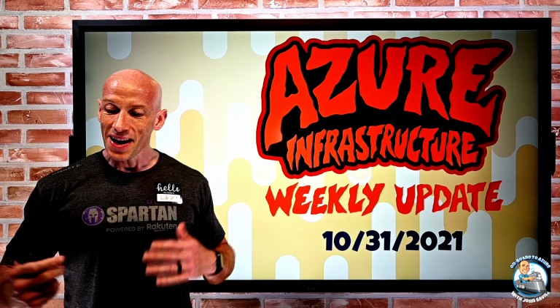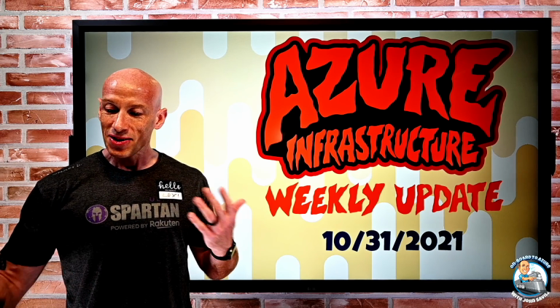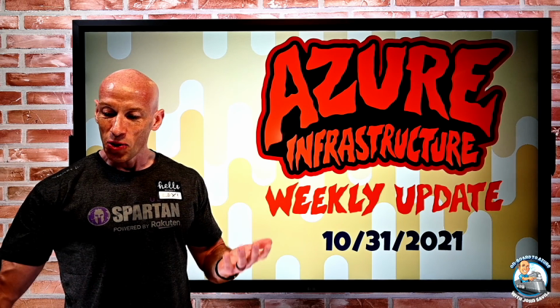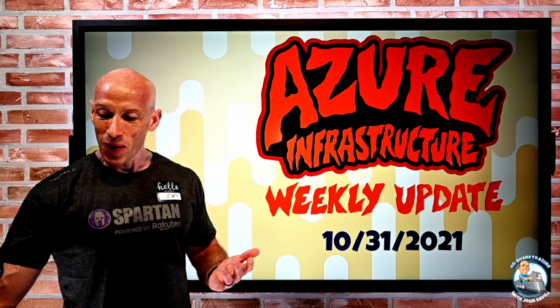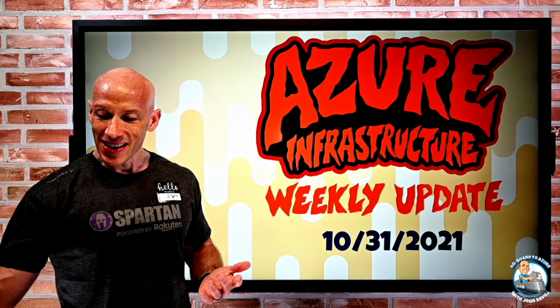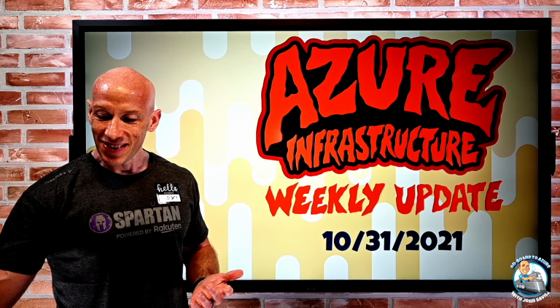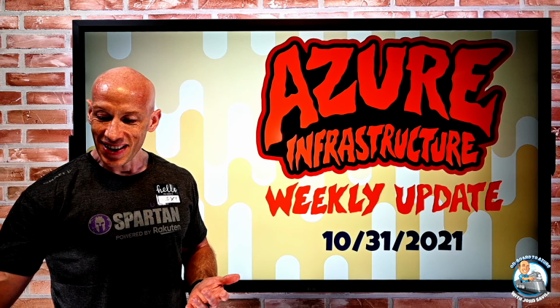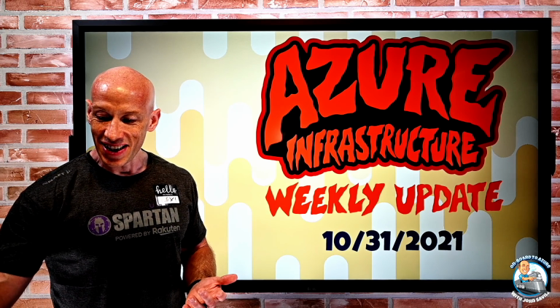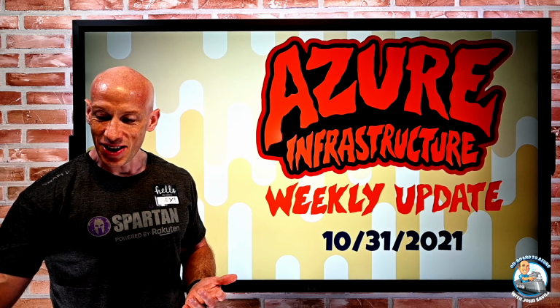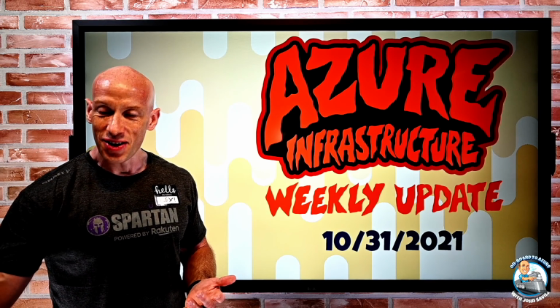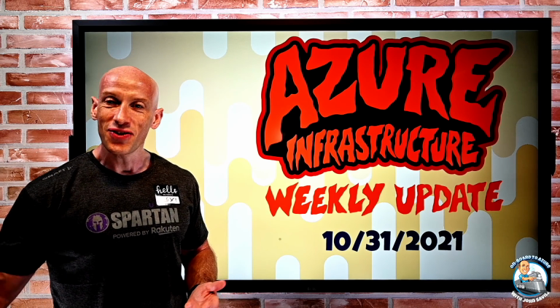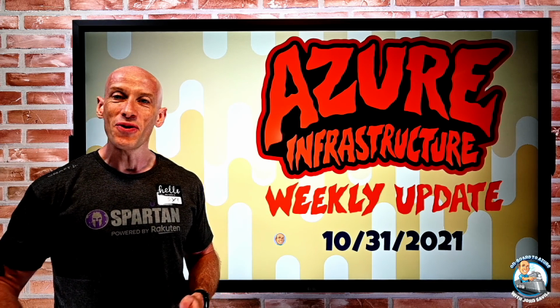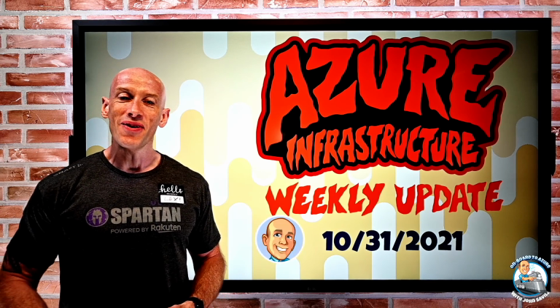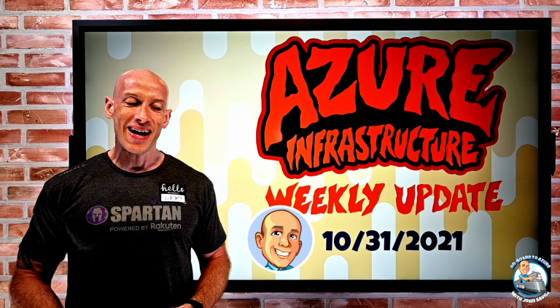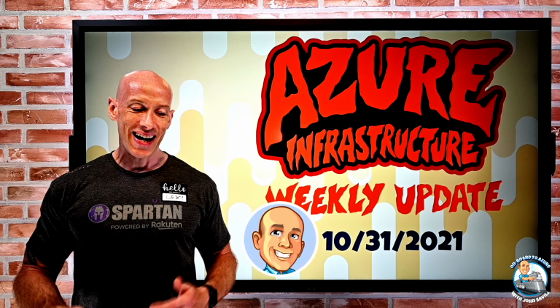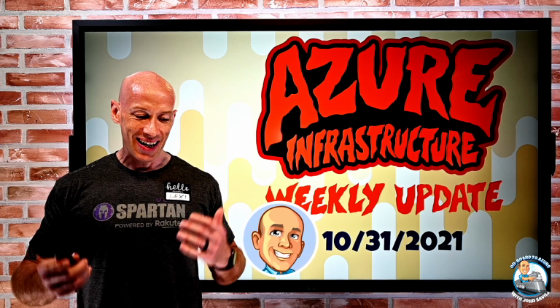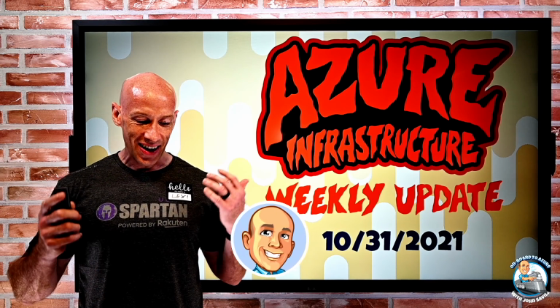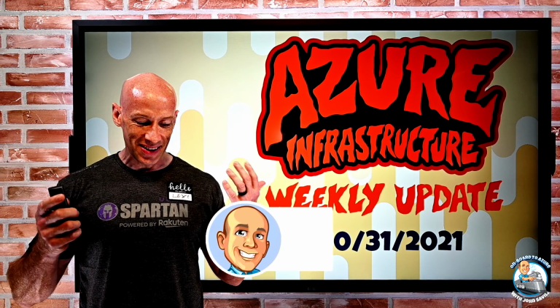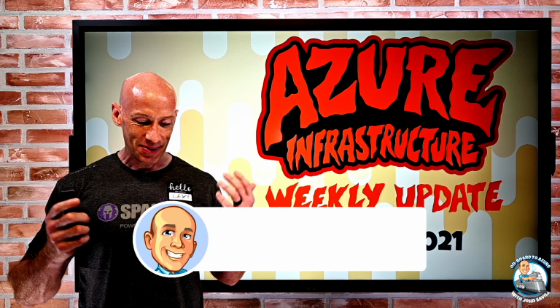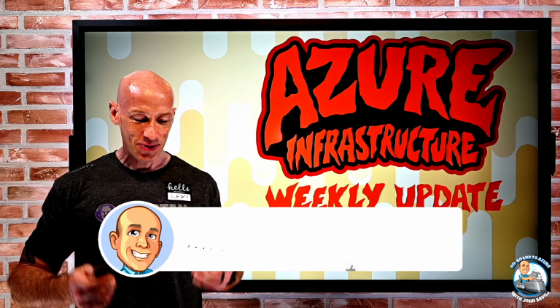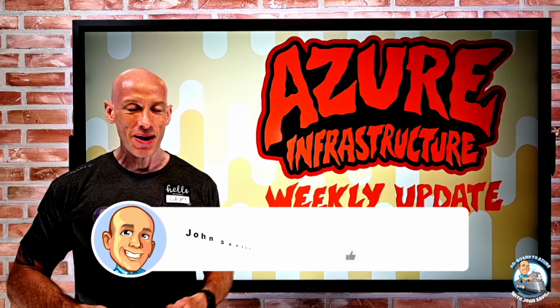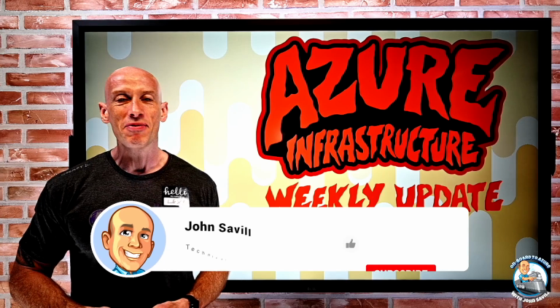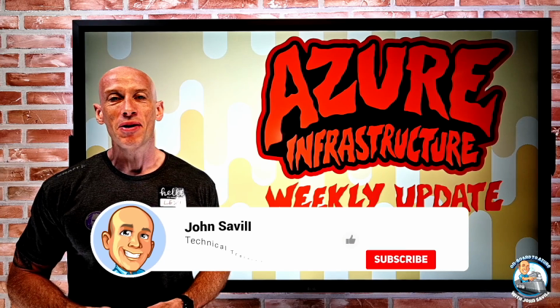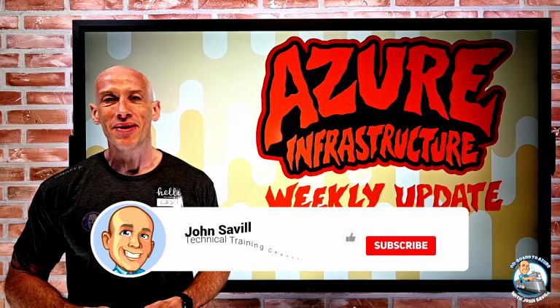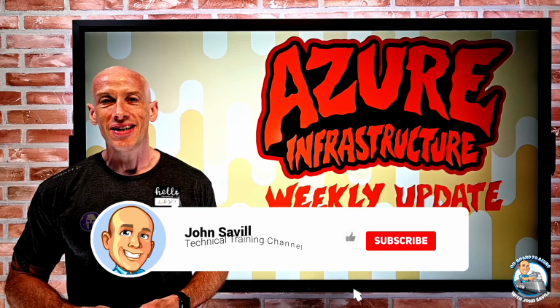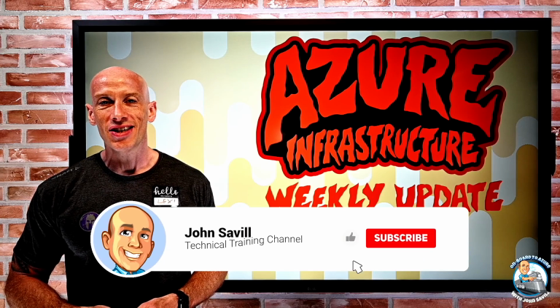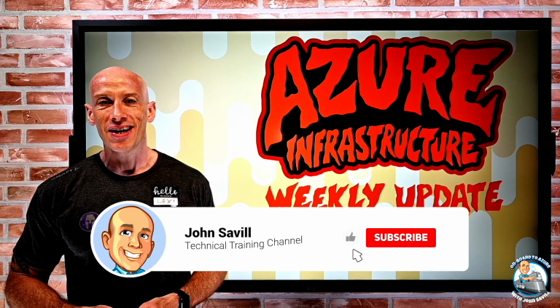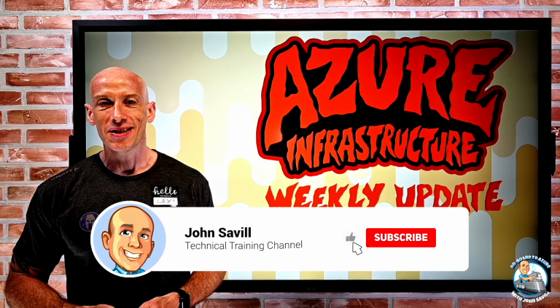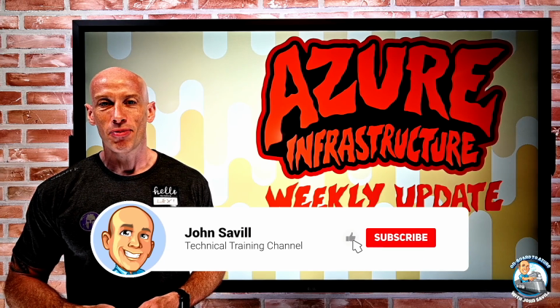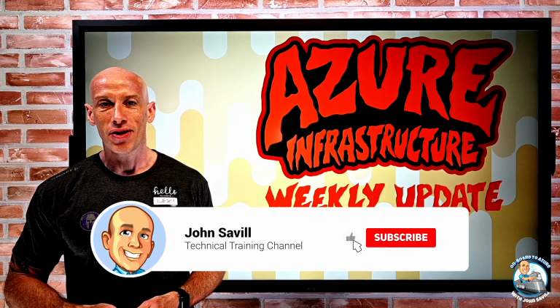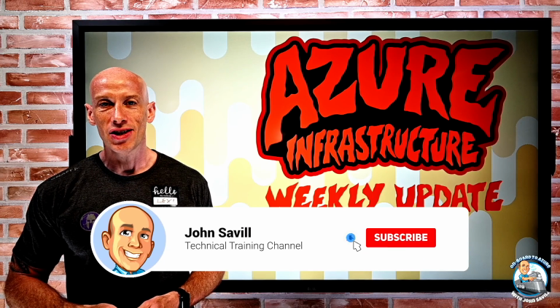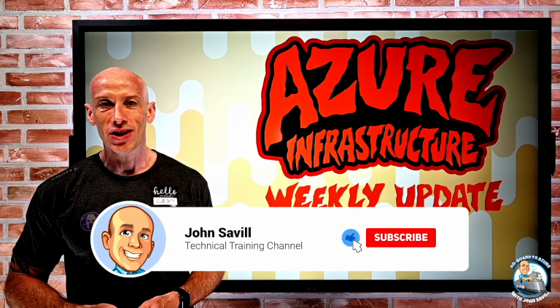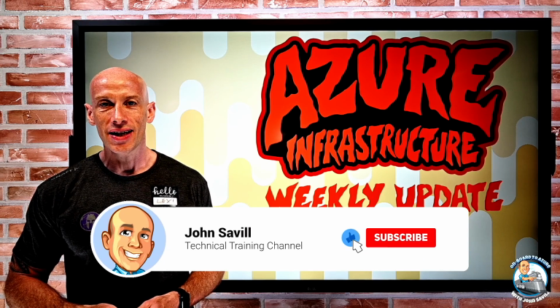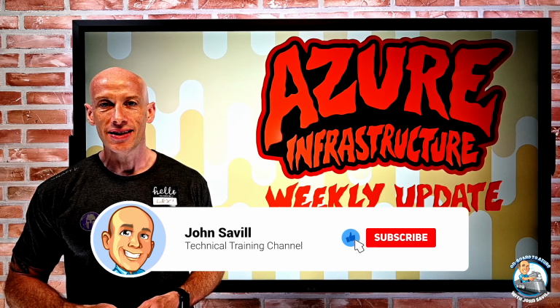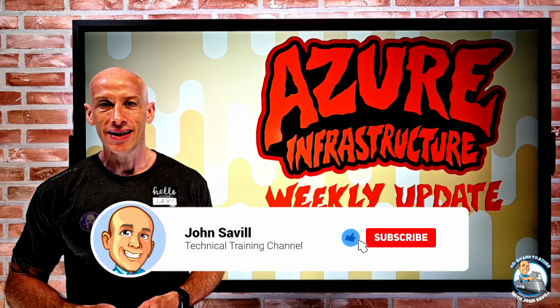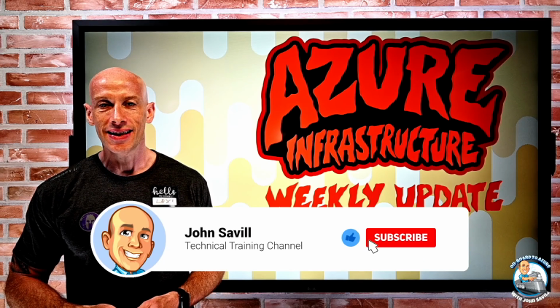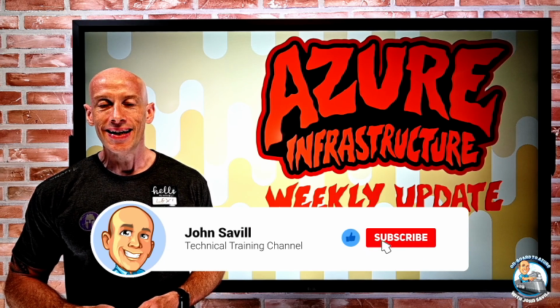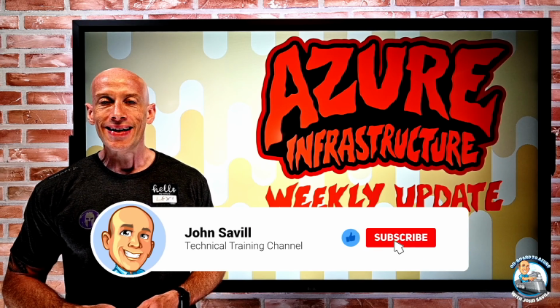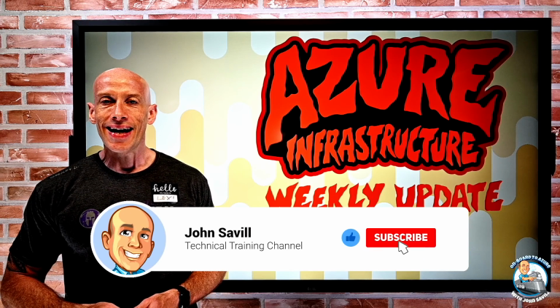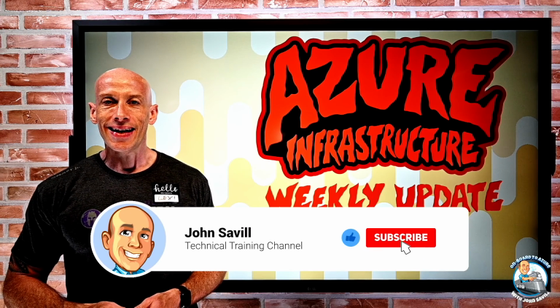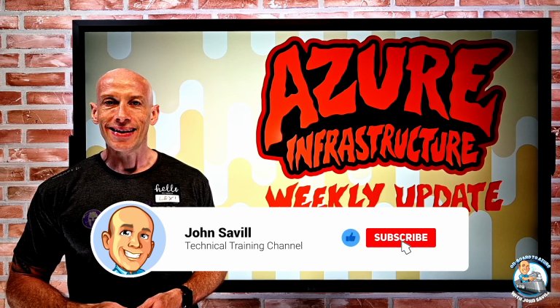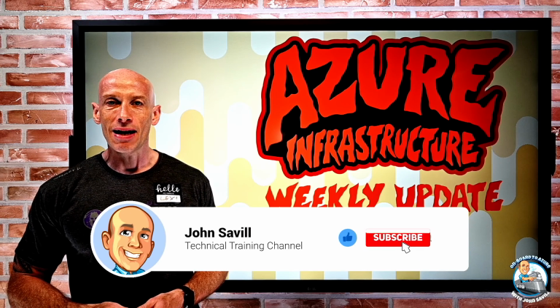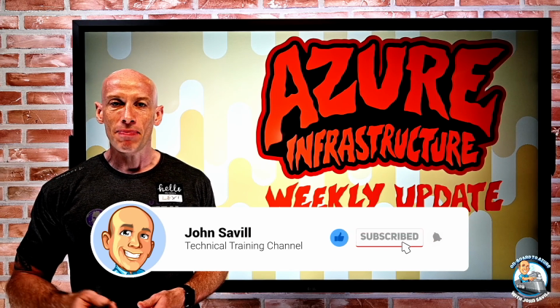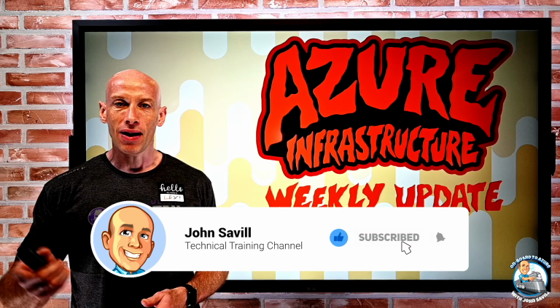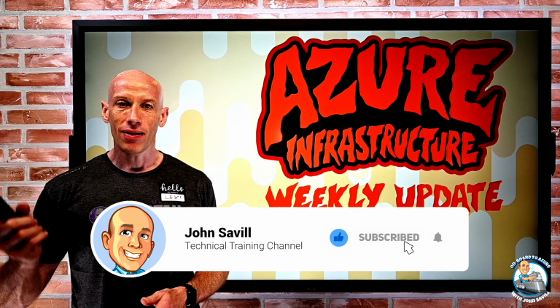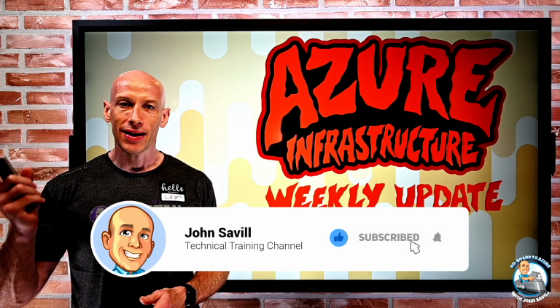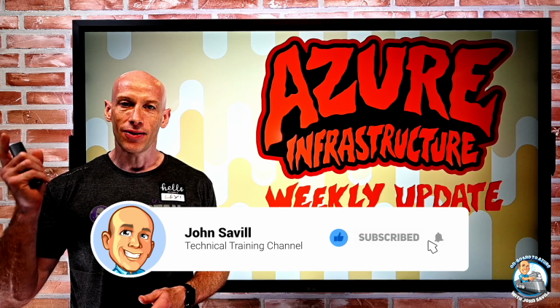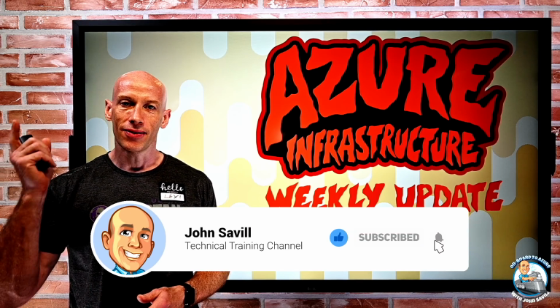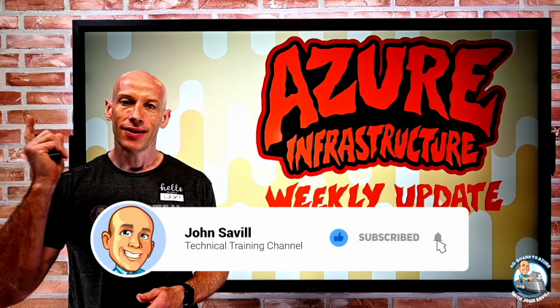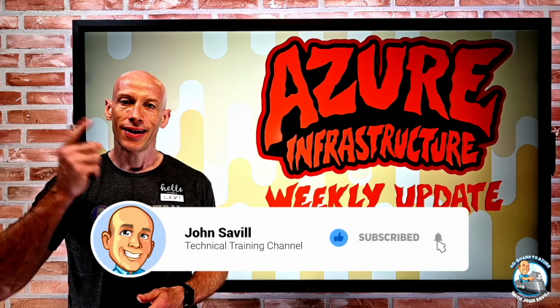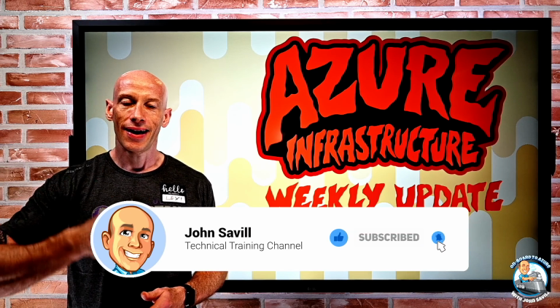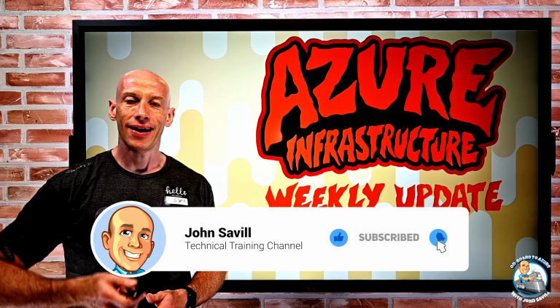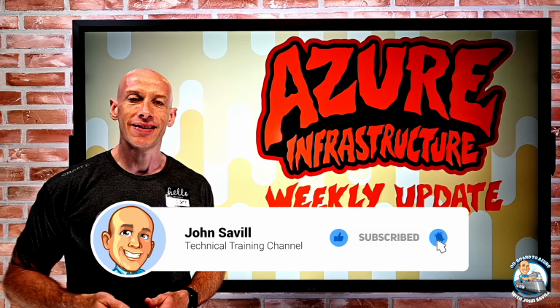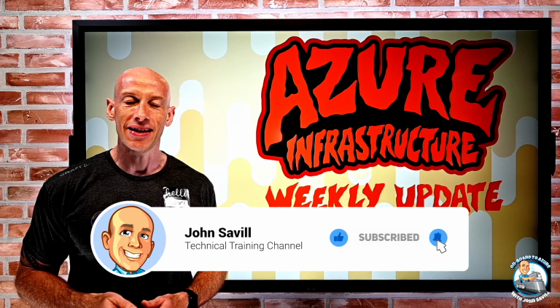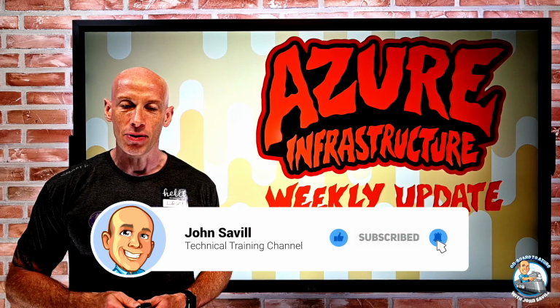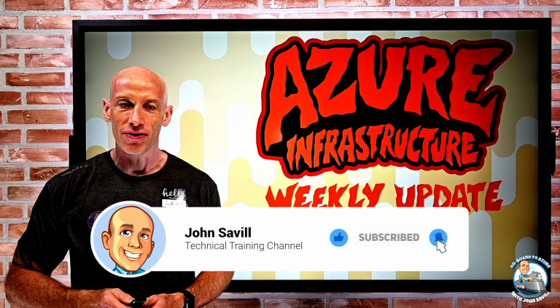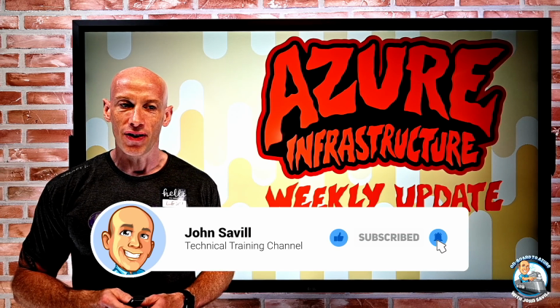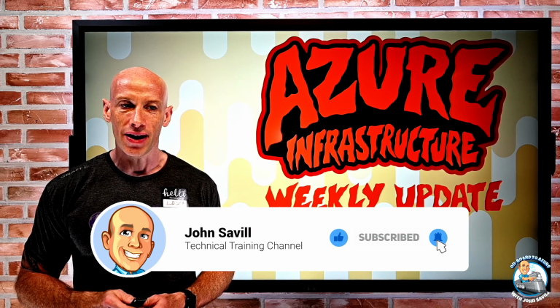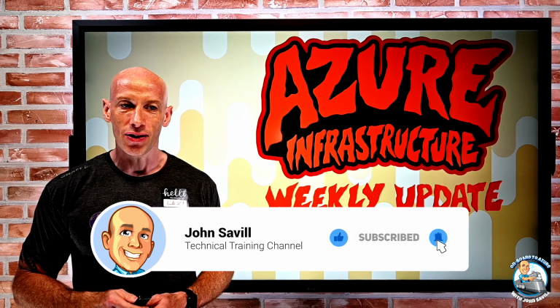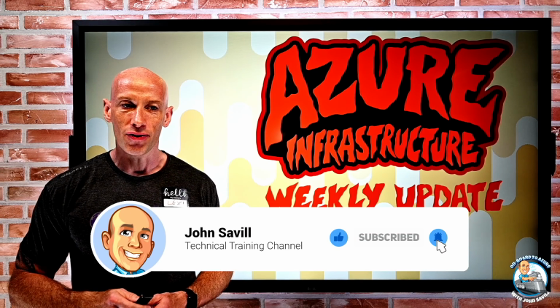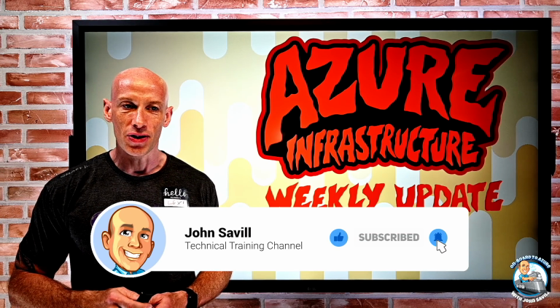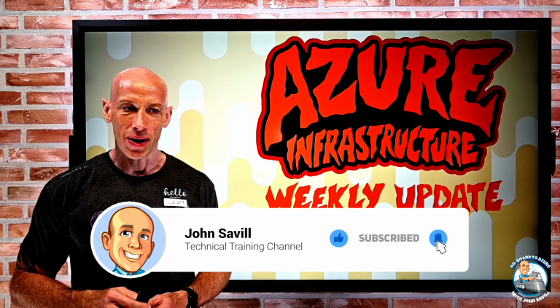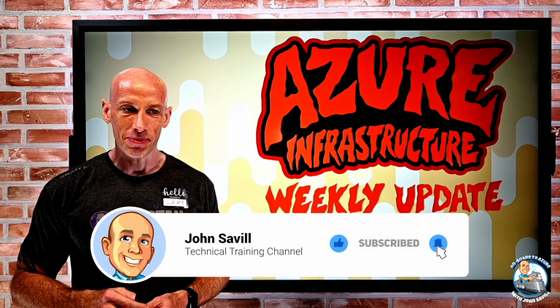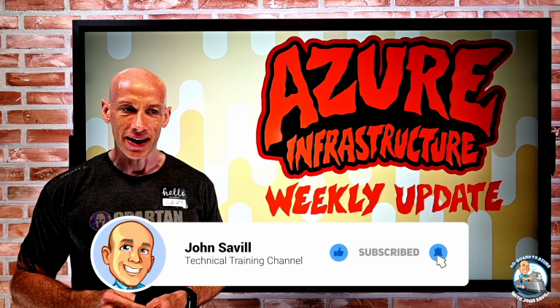As always, this is useful. A like, subscribe, comment and share is appreciated, and hit that bell icon to get notified of new updates.